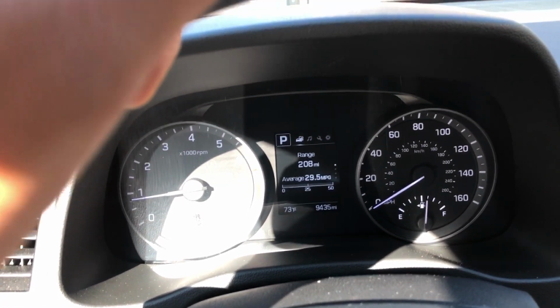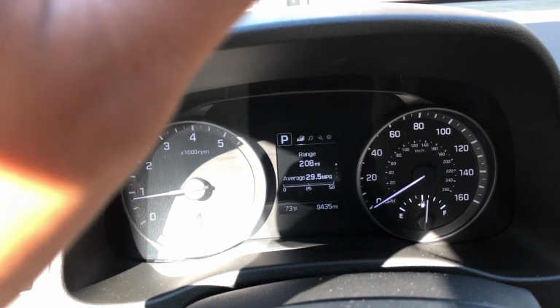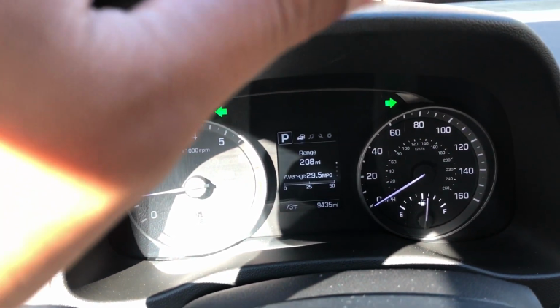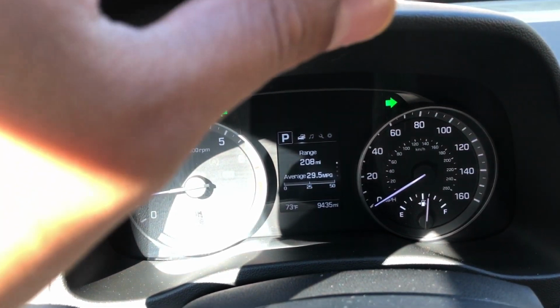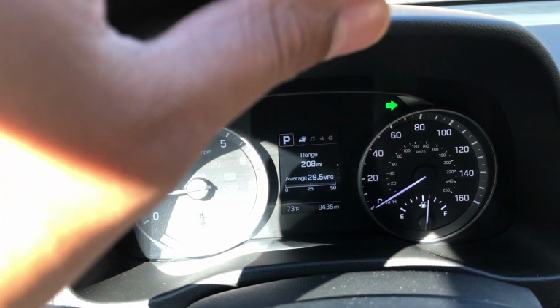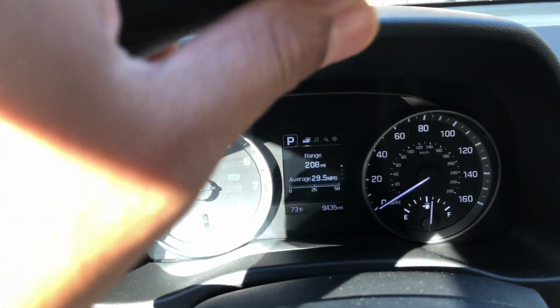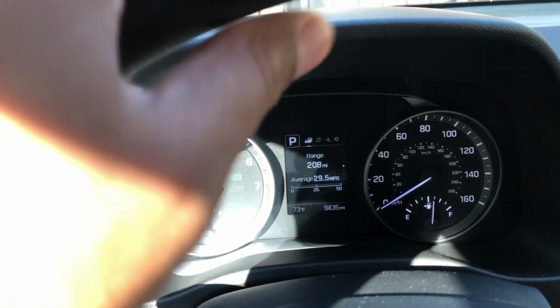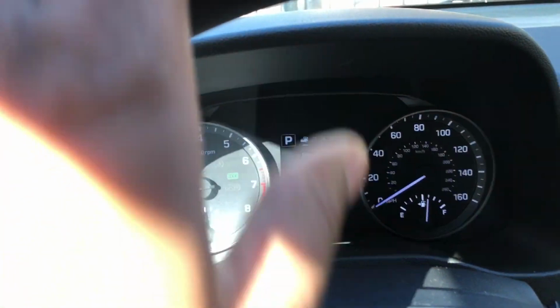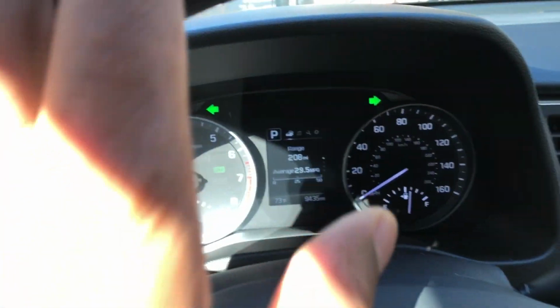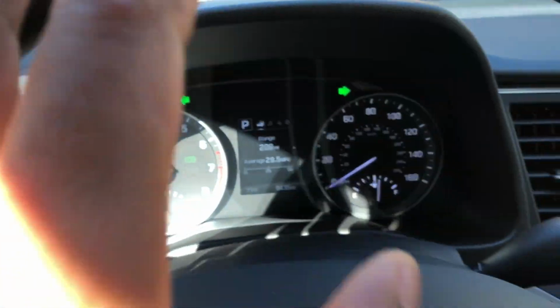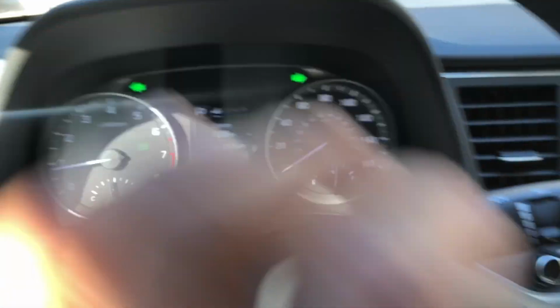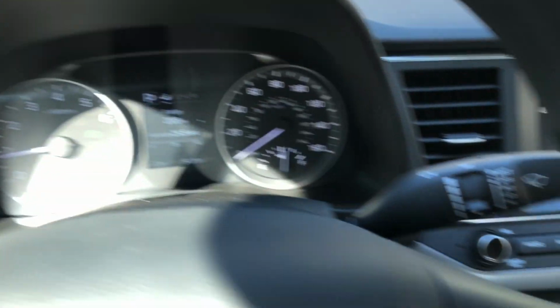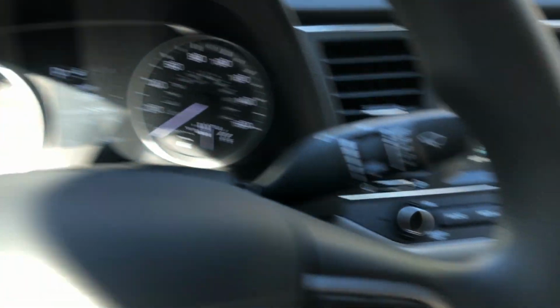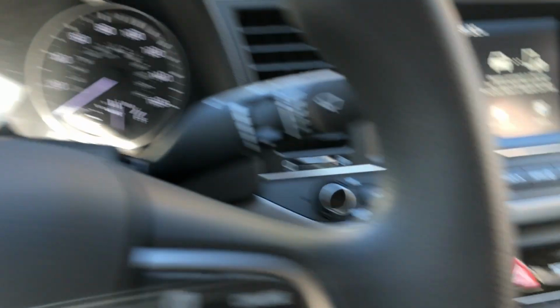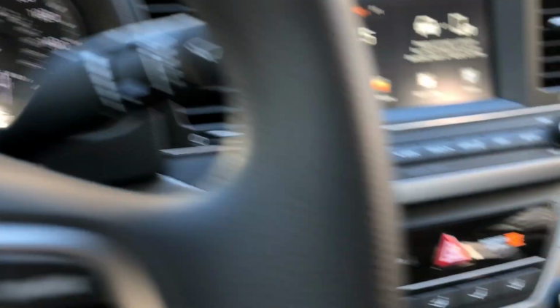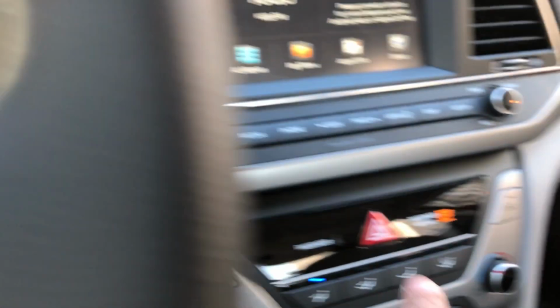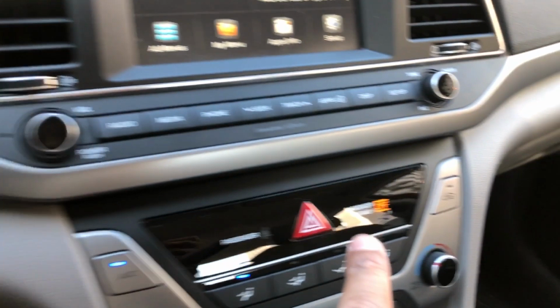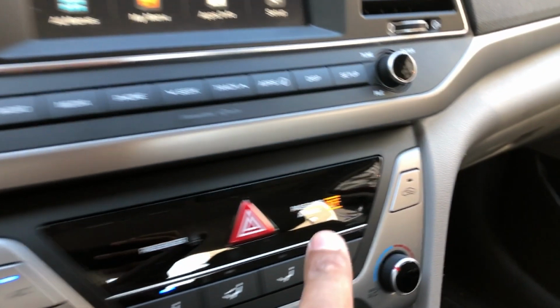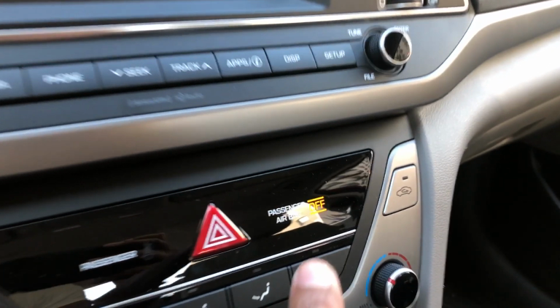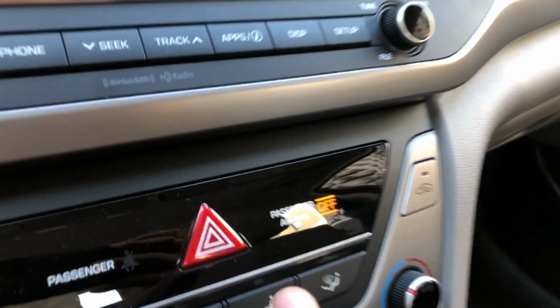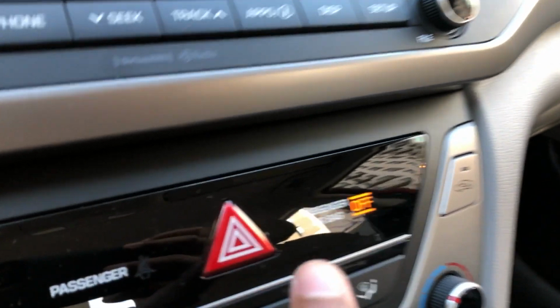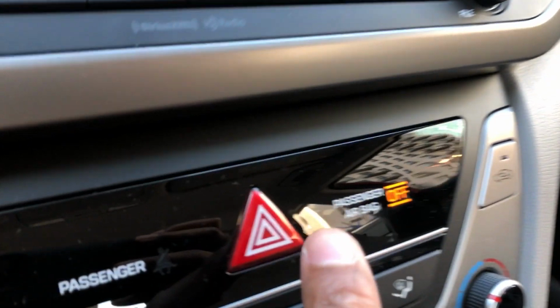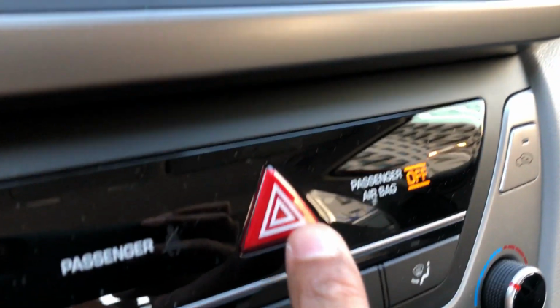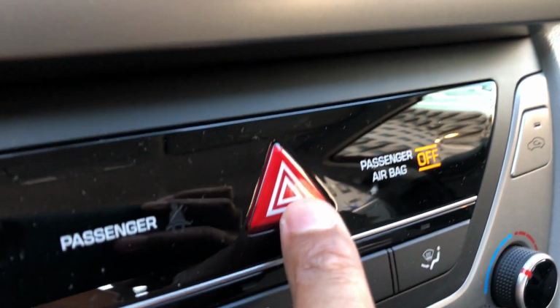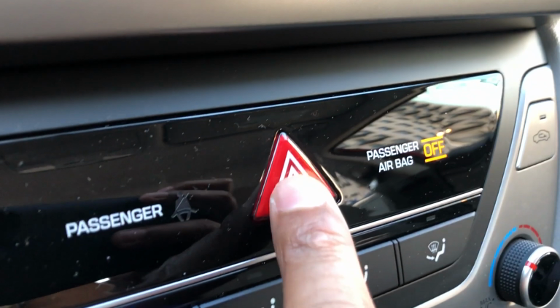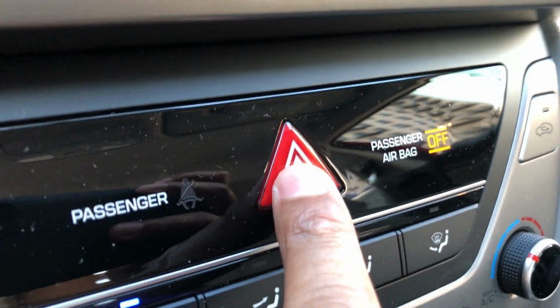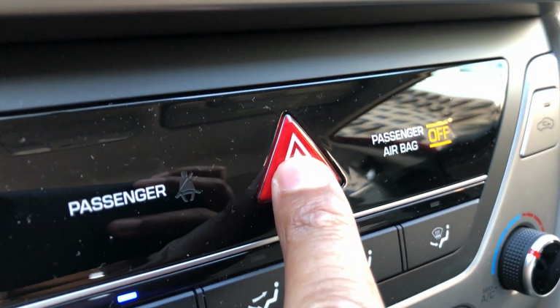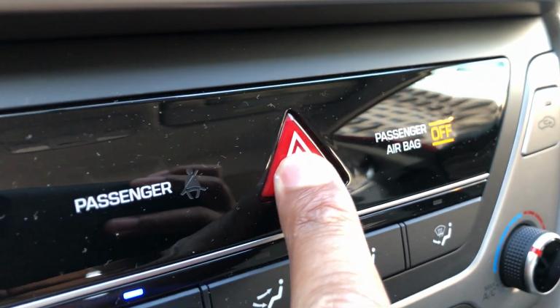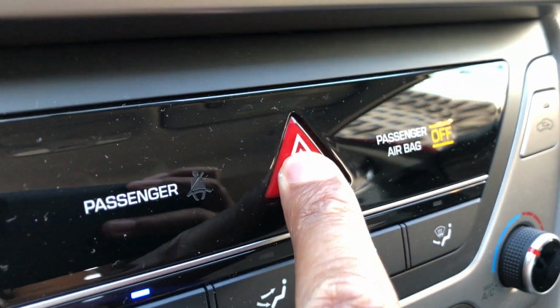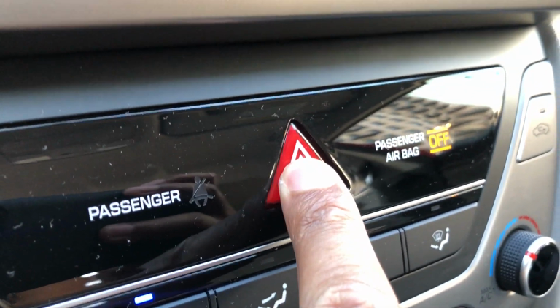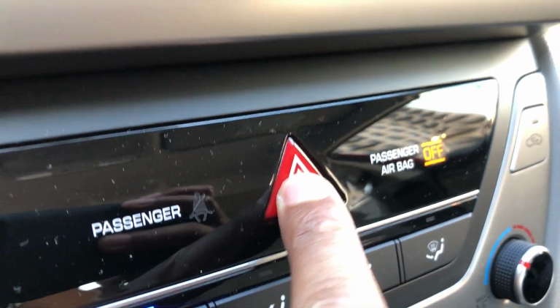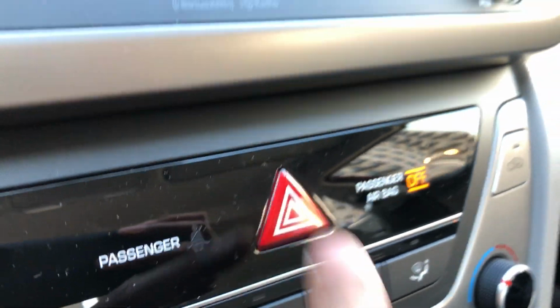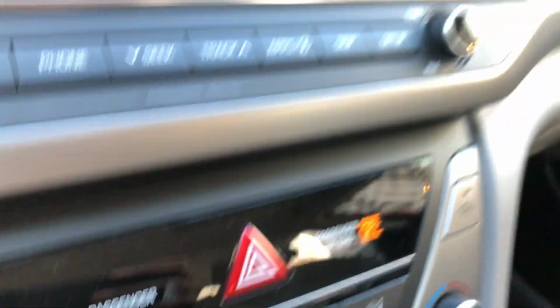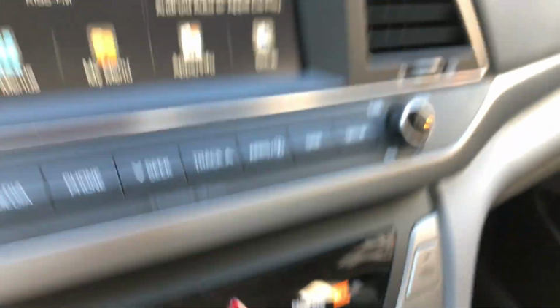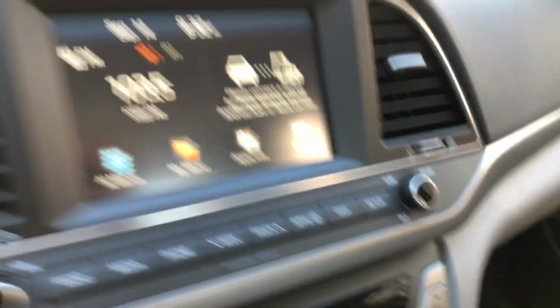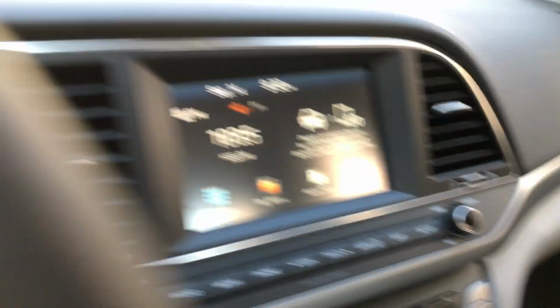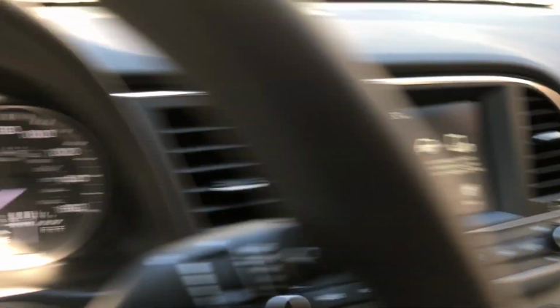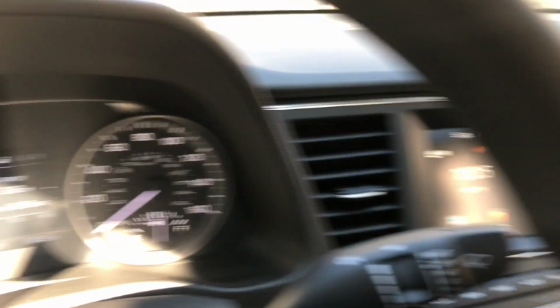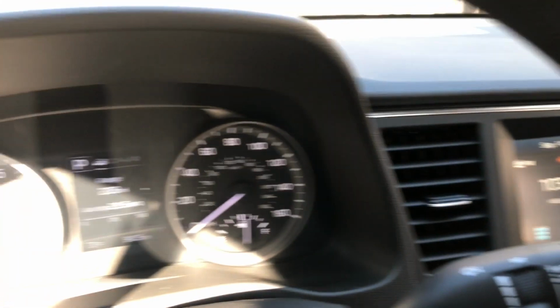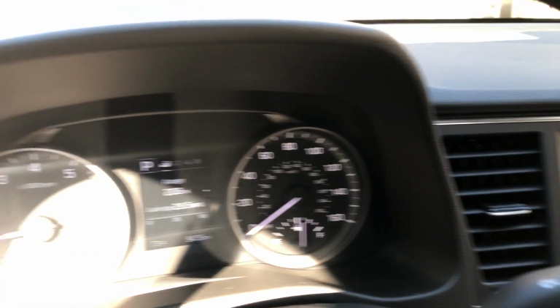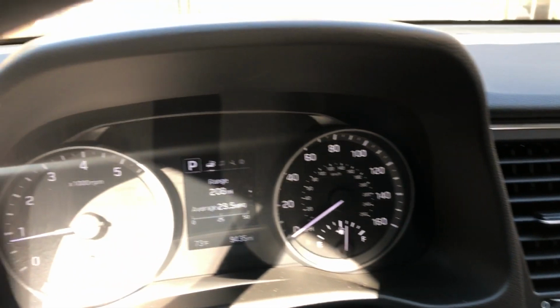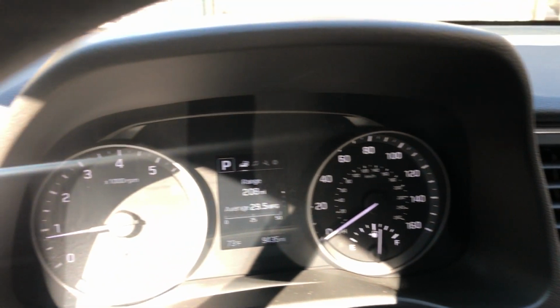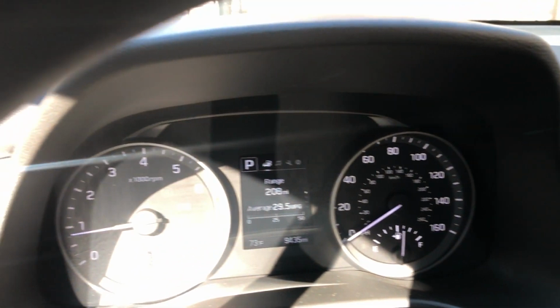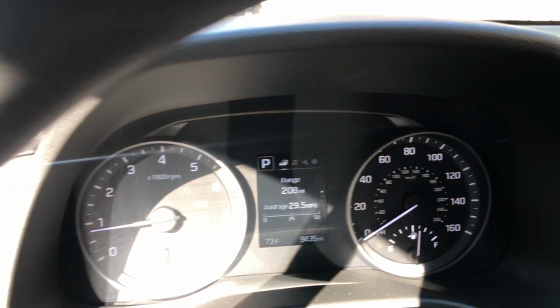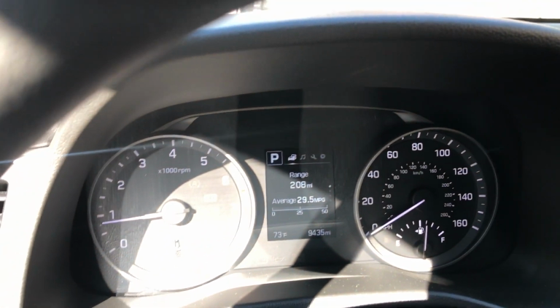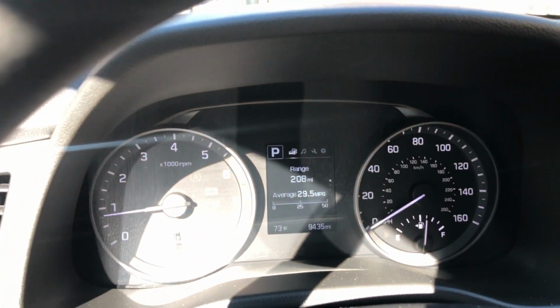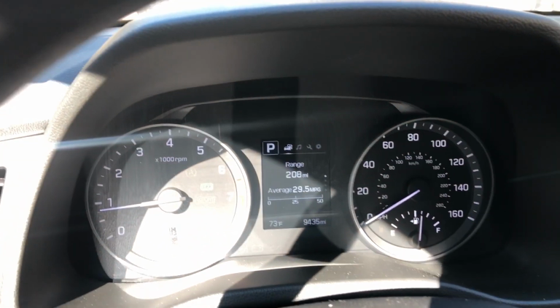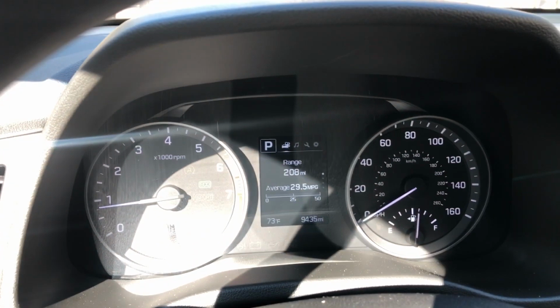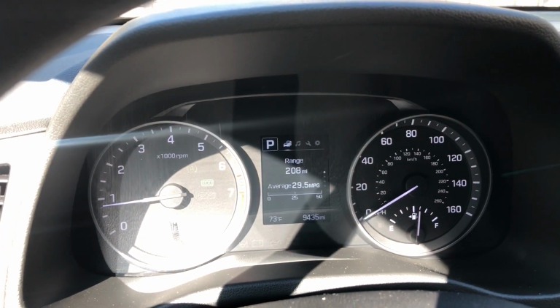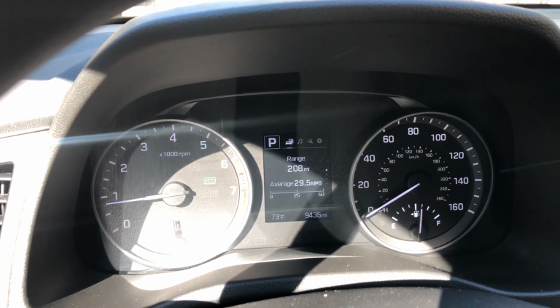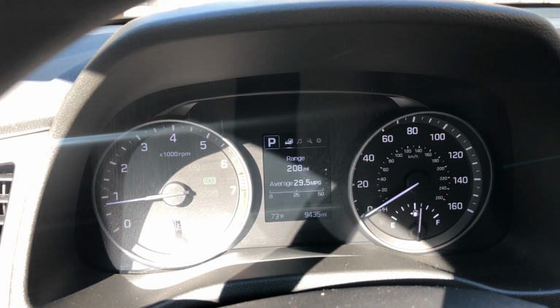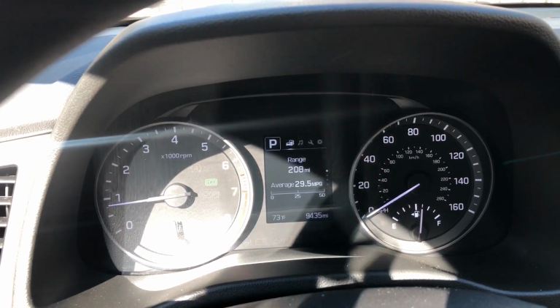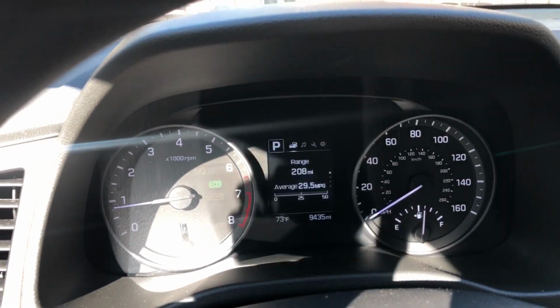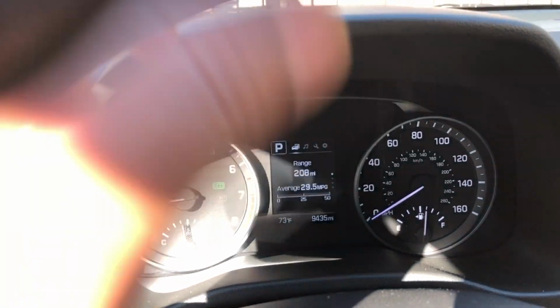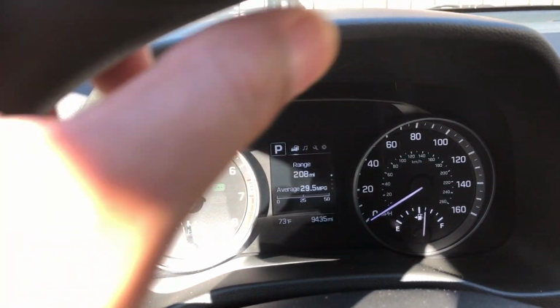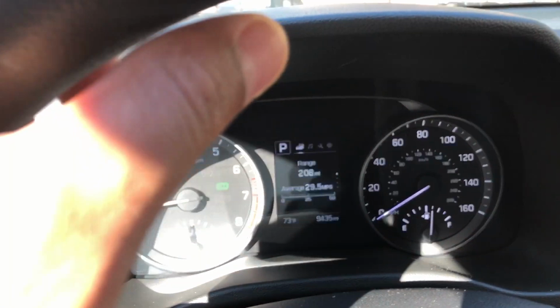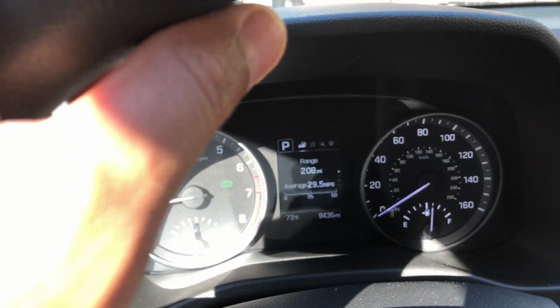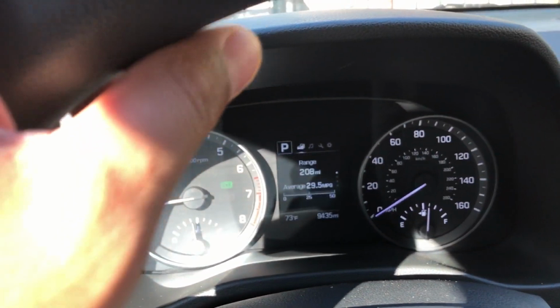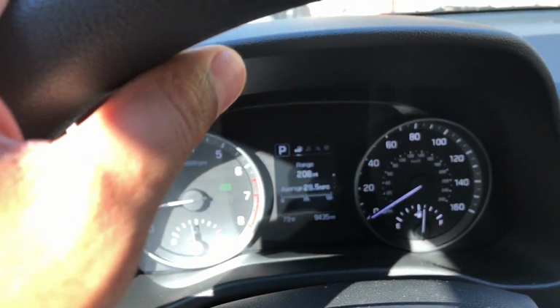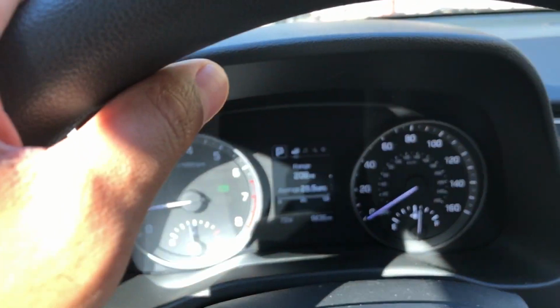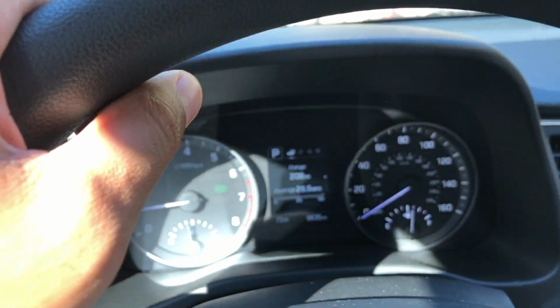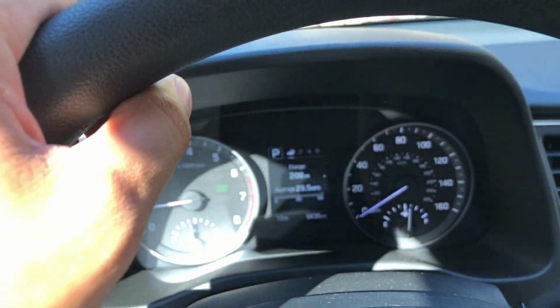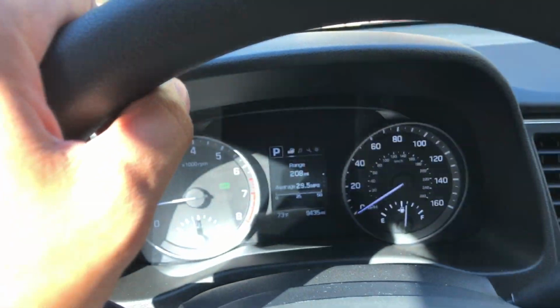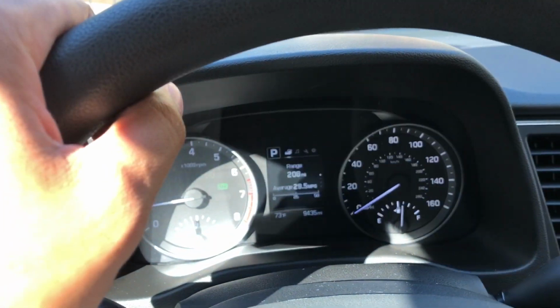Now to turn it off, I'm just going to go back to the center and press it again, and the hazard lights blinkers turn off.